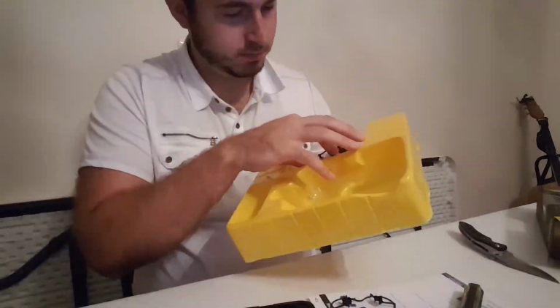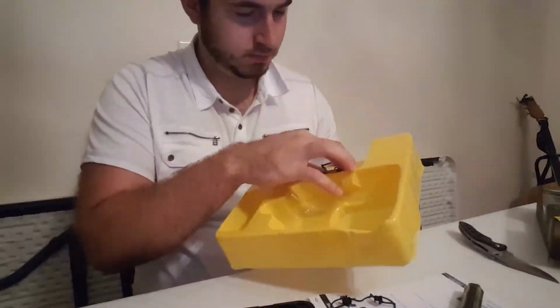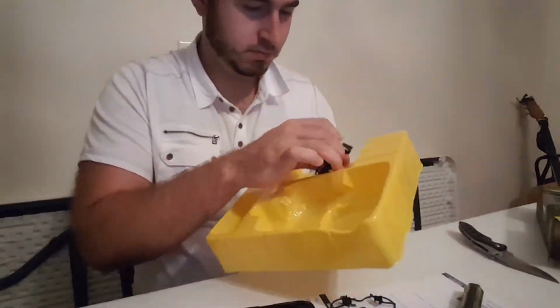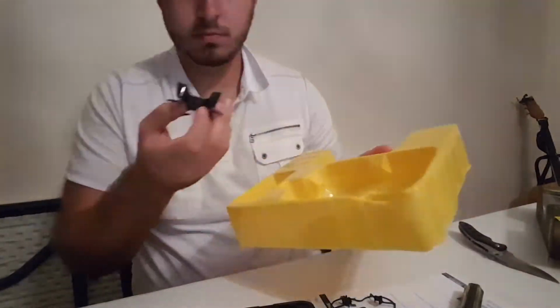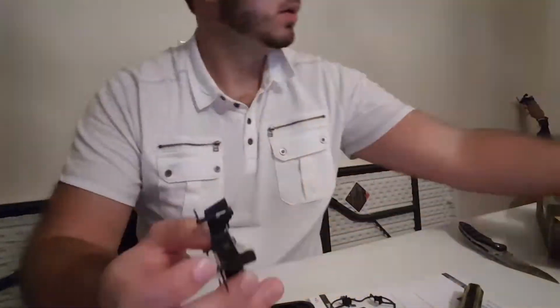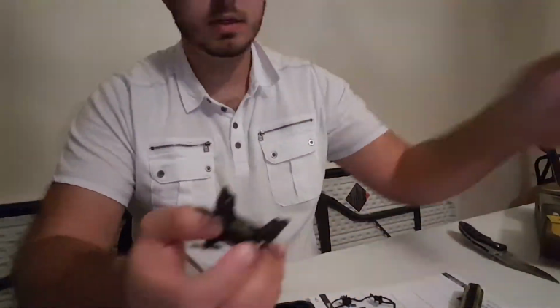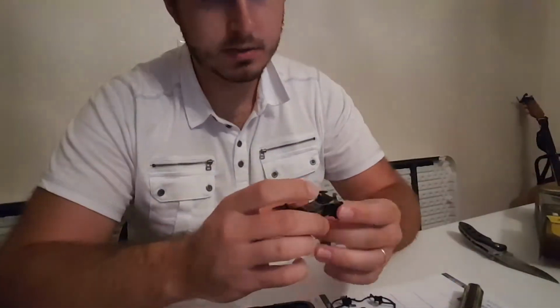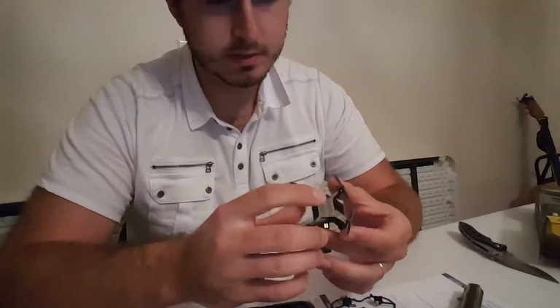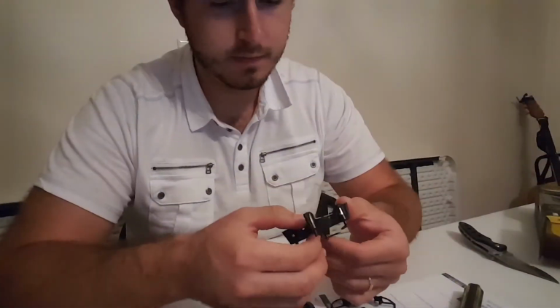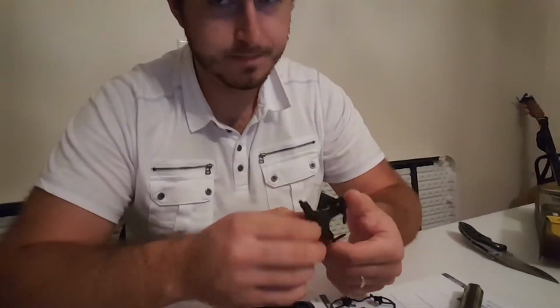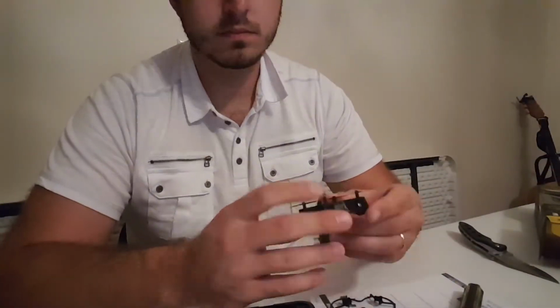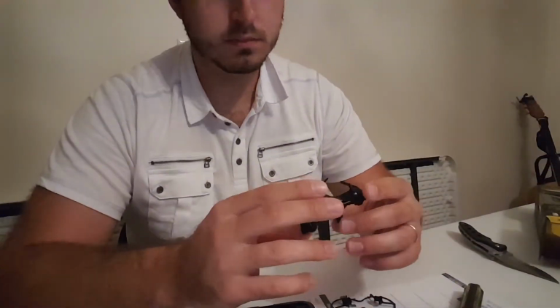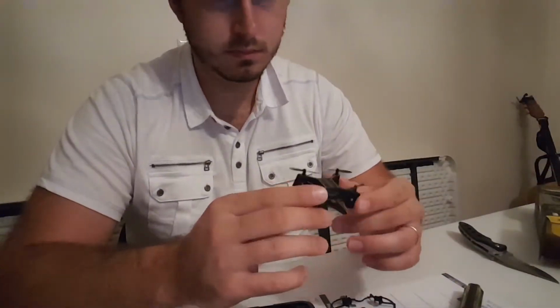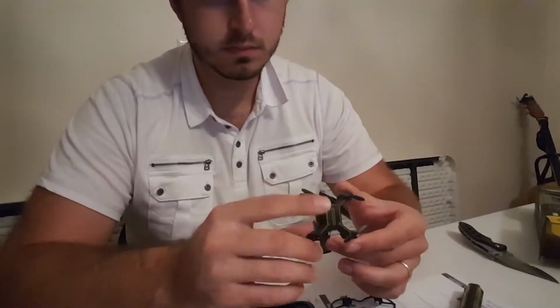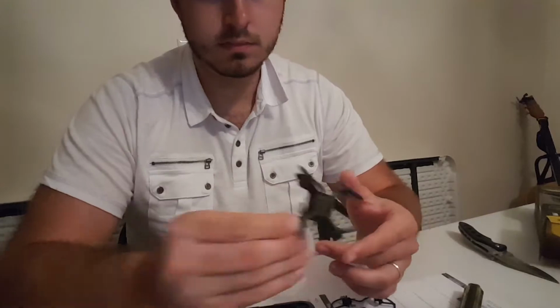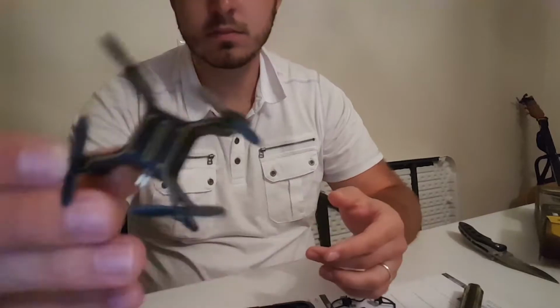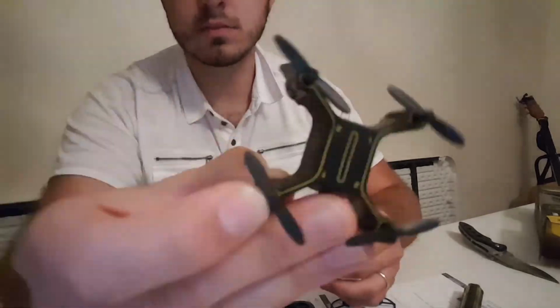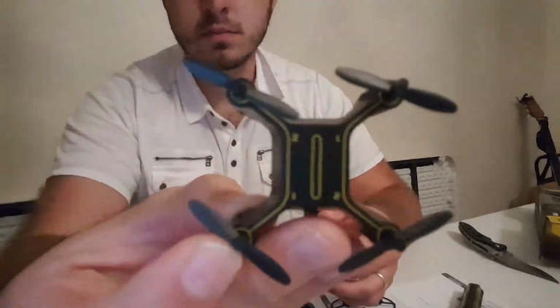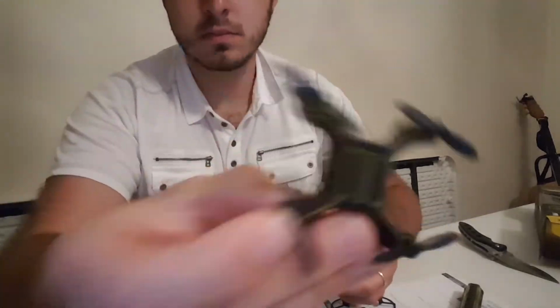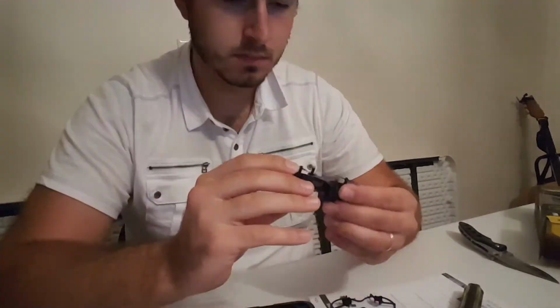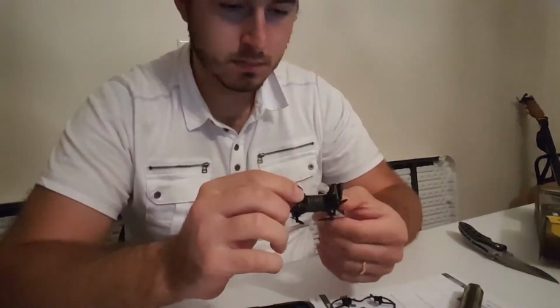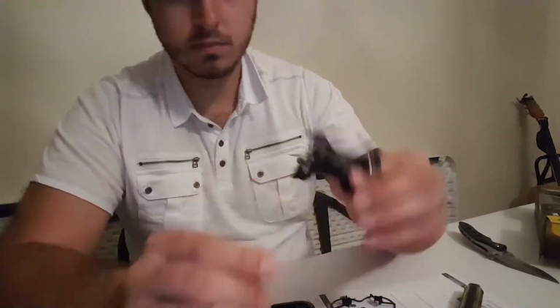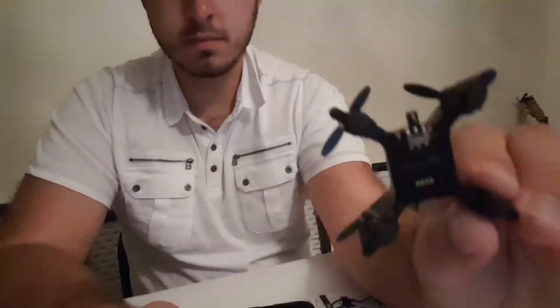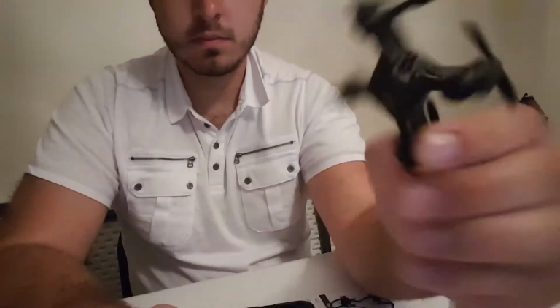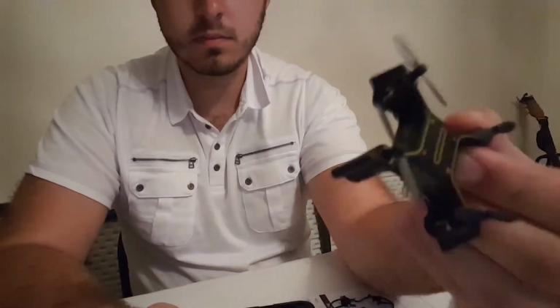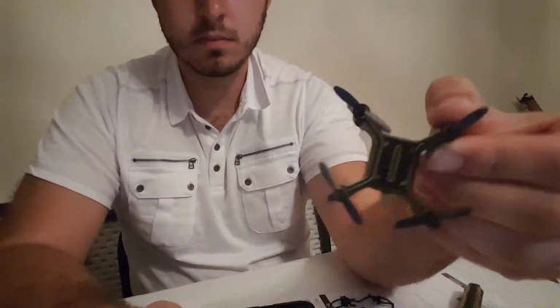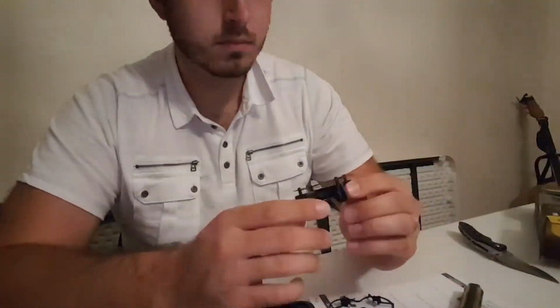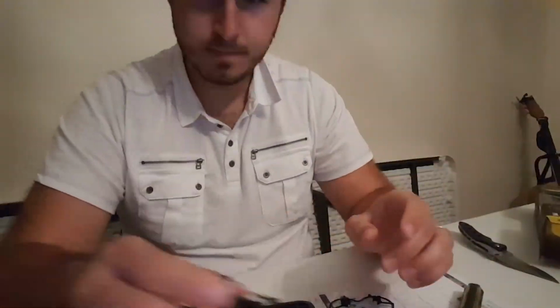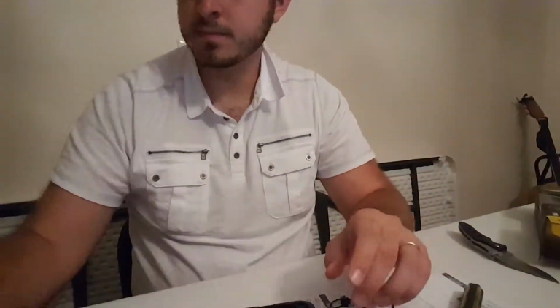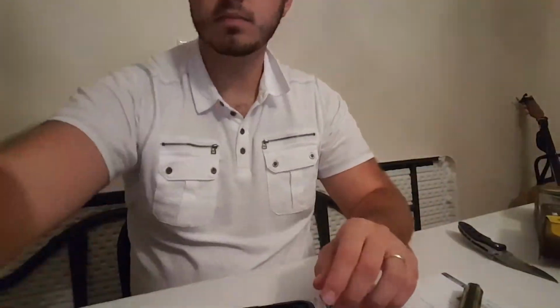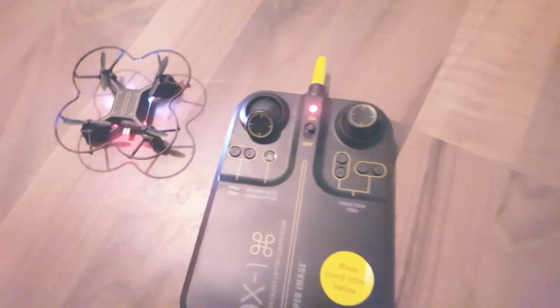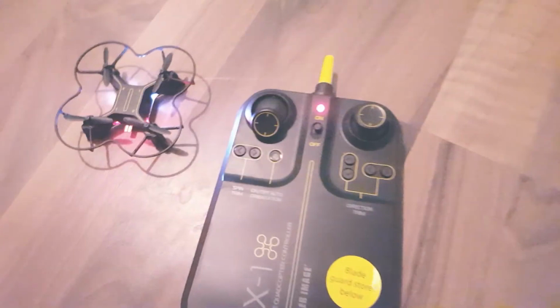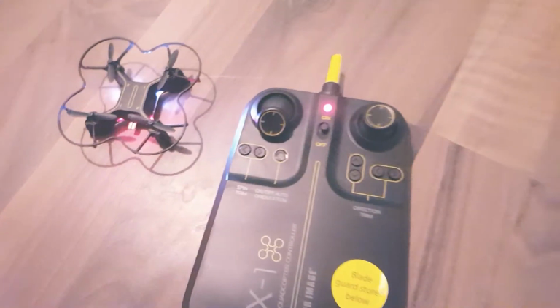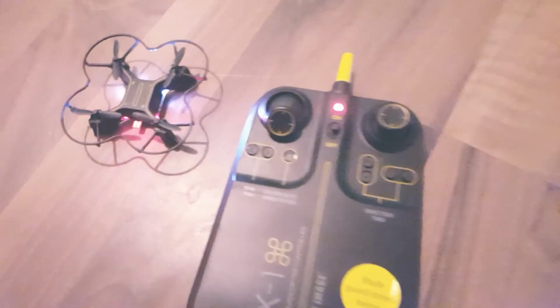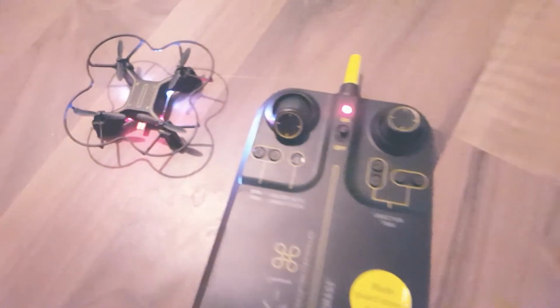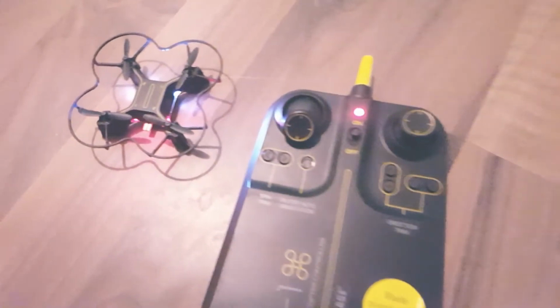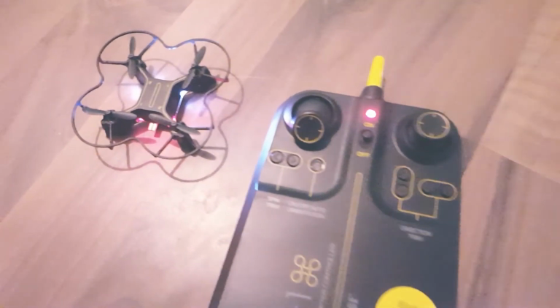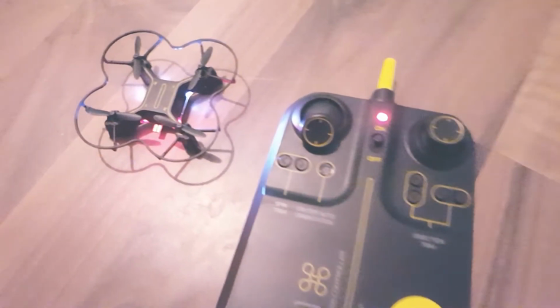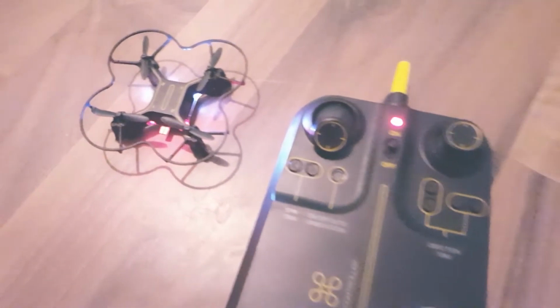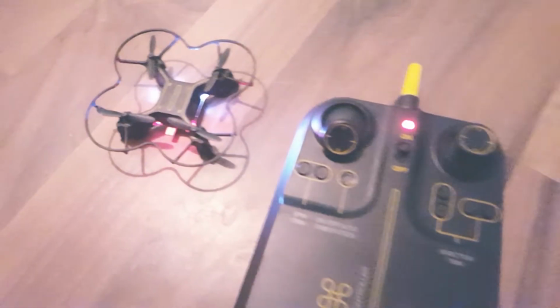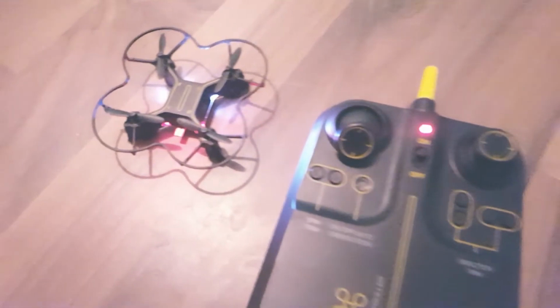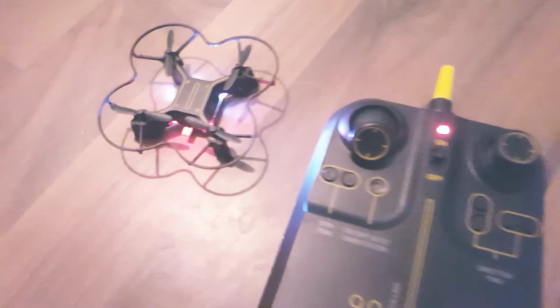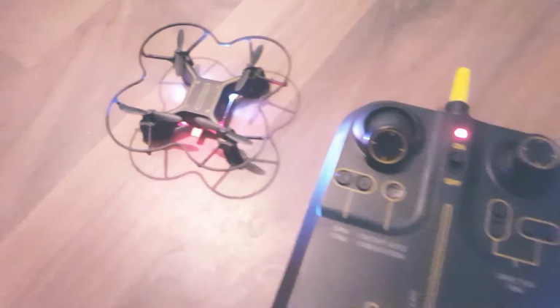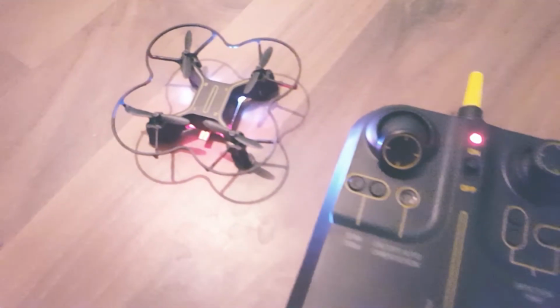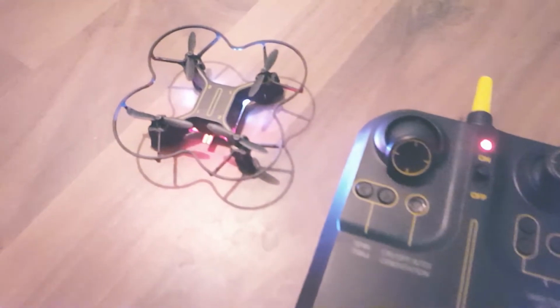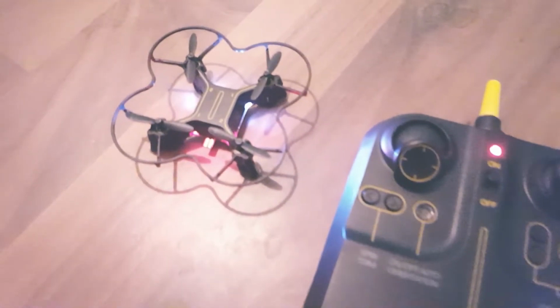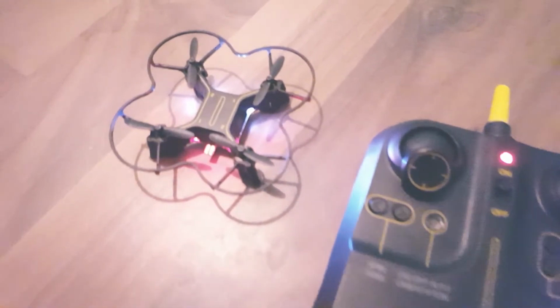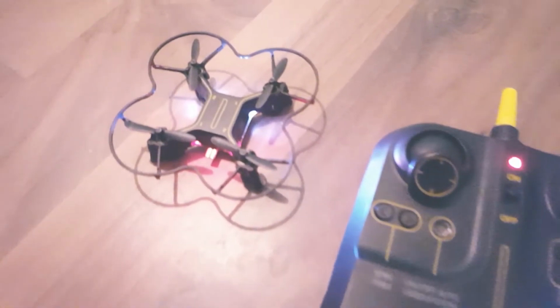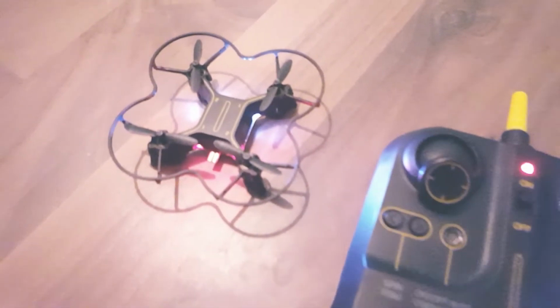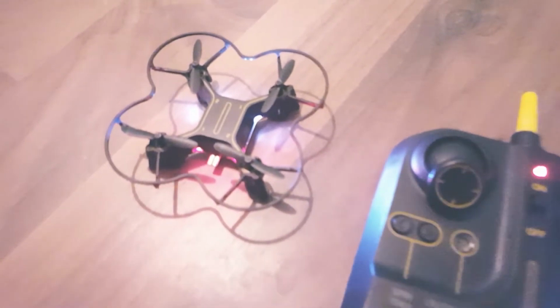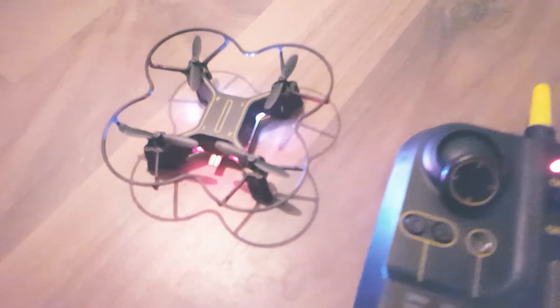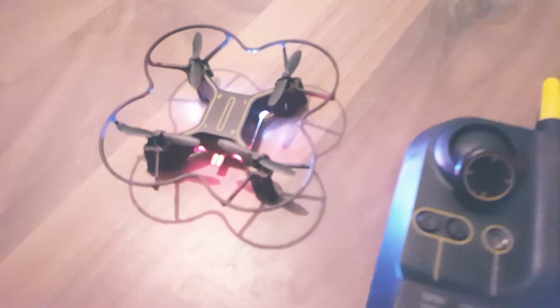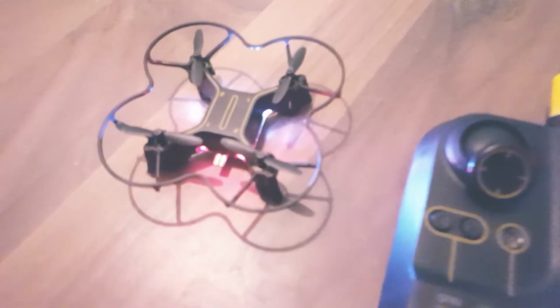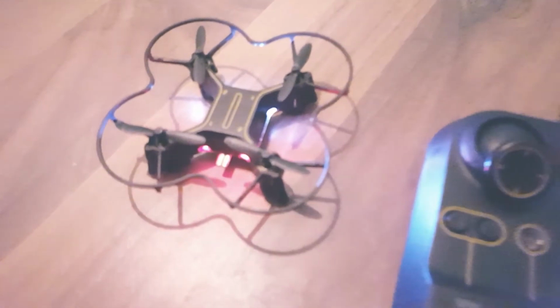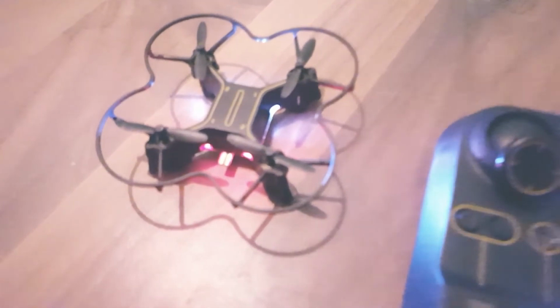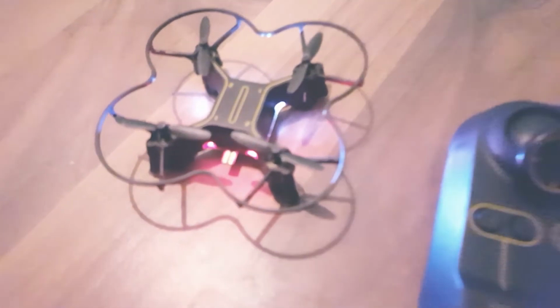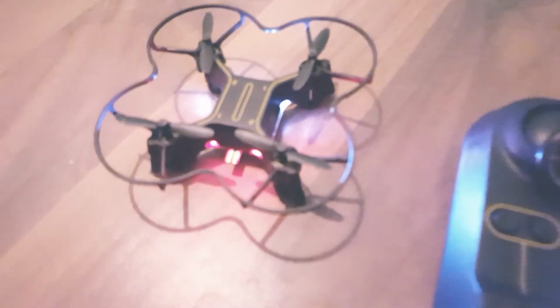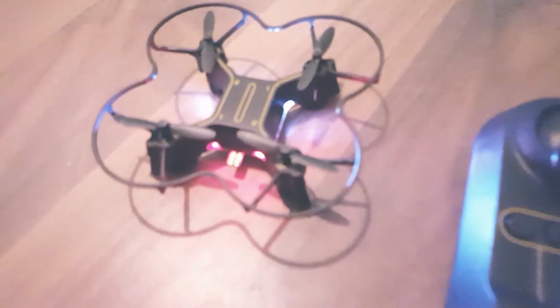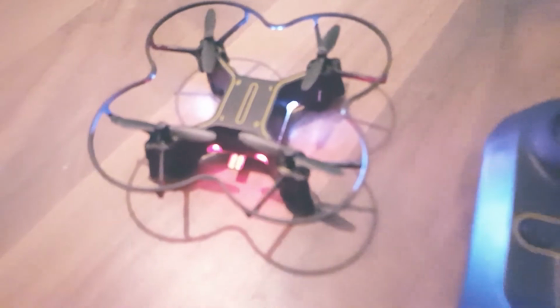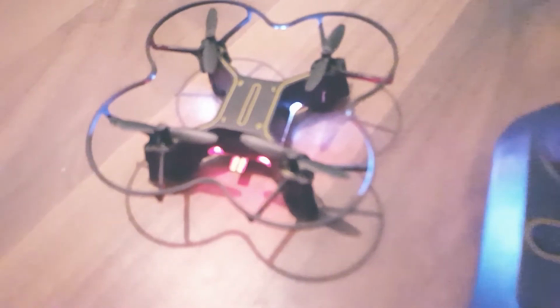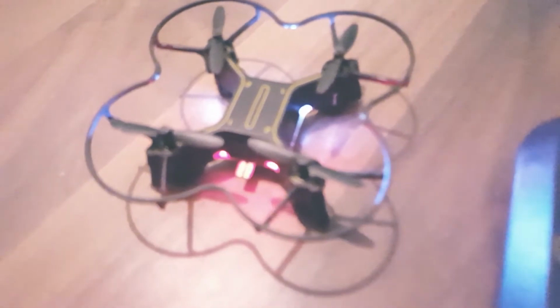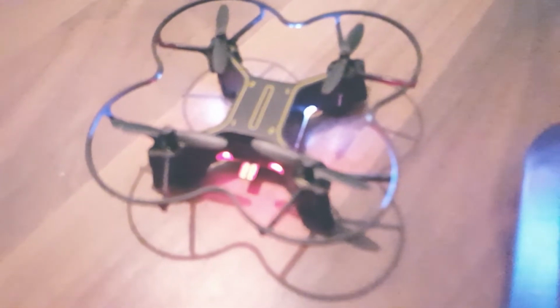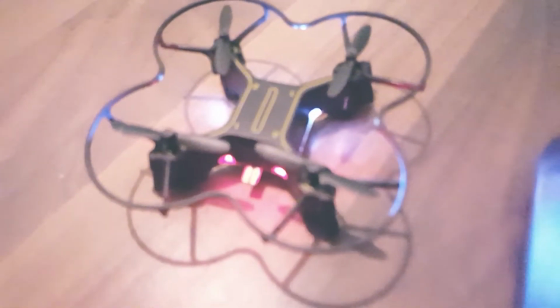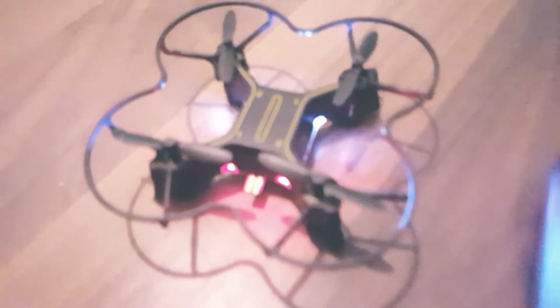The box says it can fly a hundred feet and that it has auto orientation and auto landing. So let's try it out.